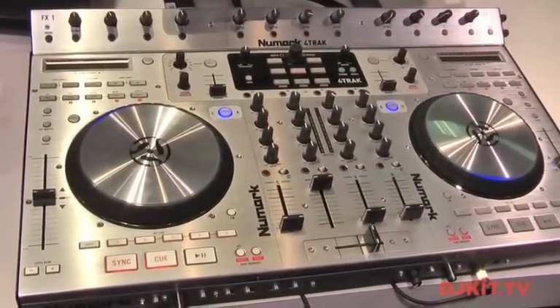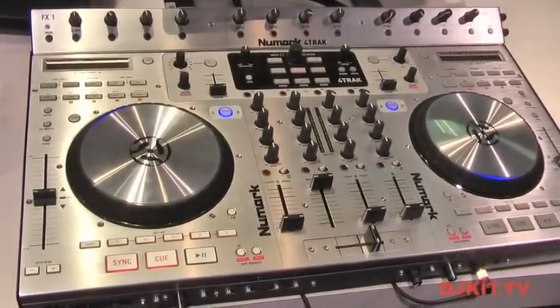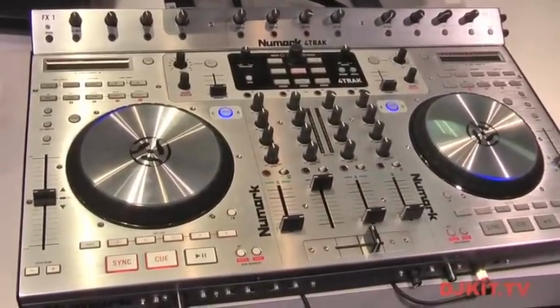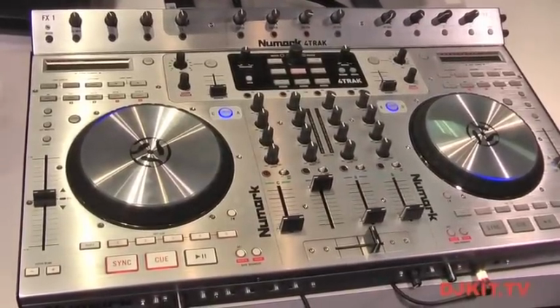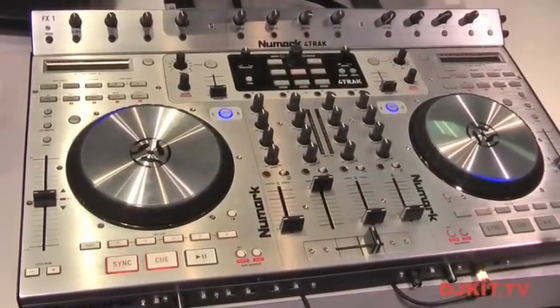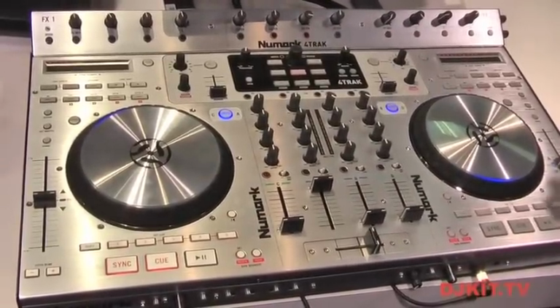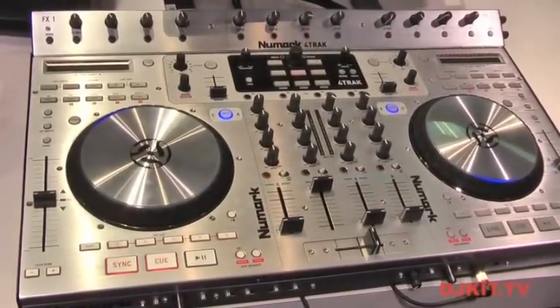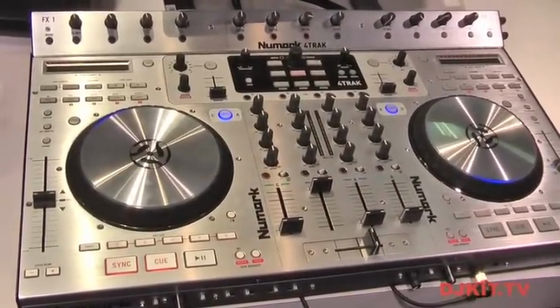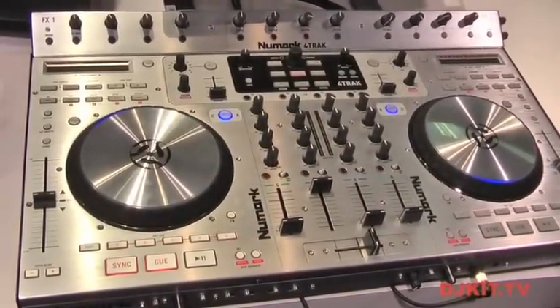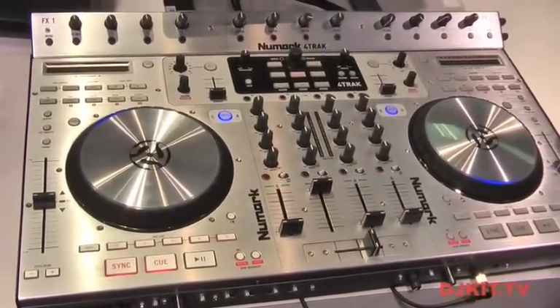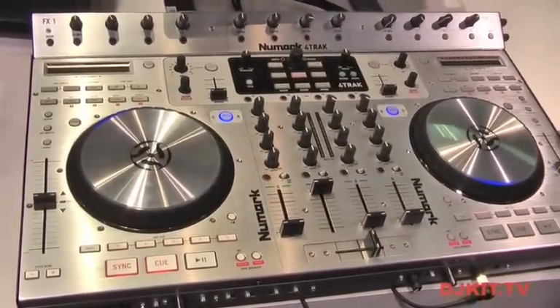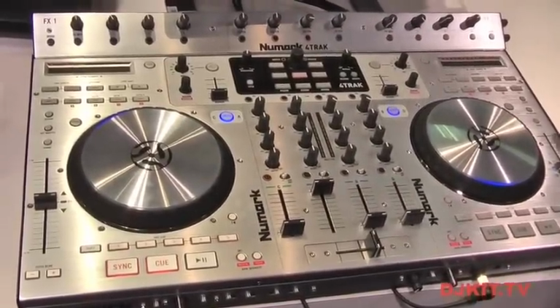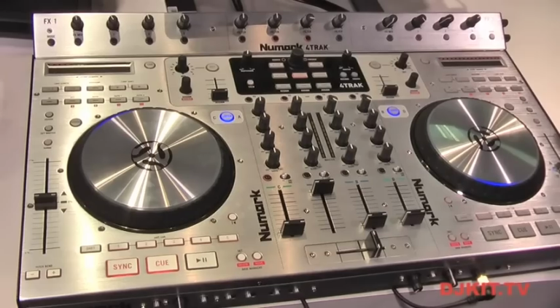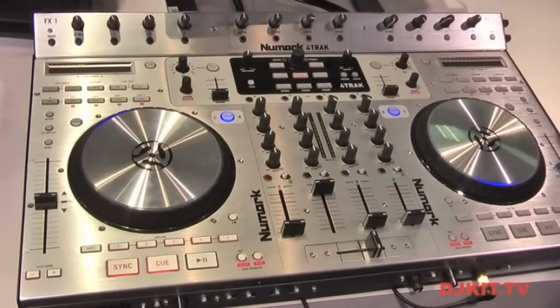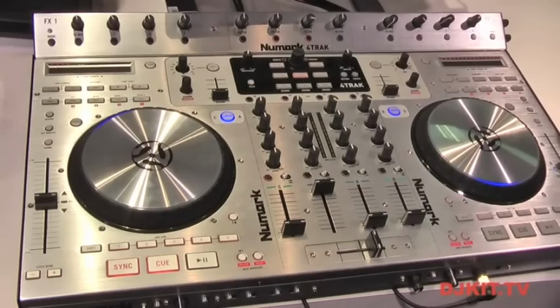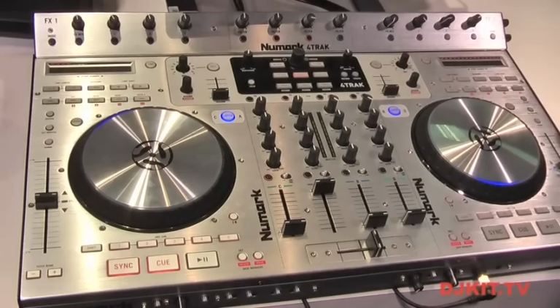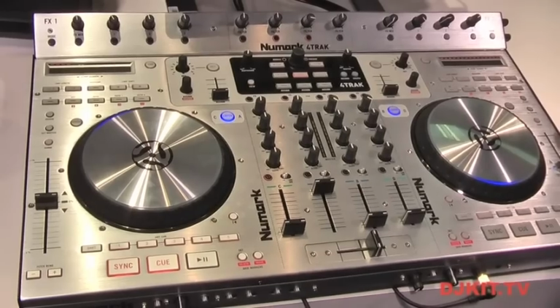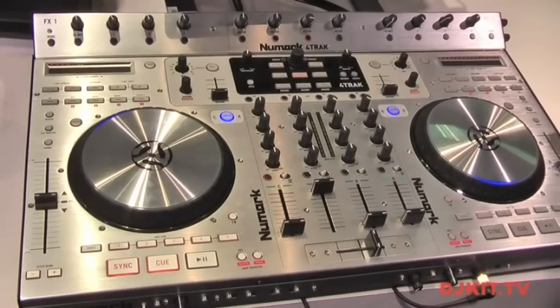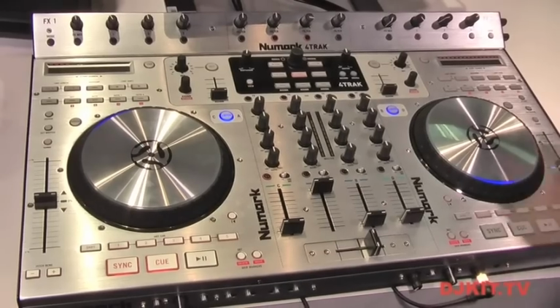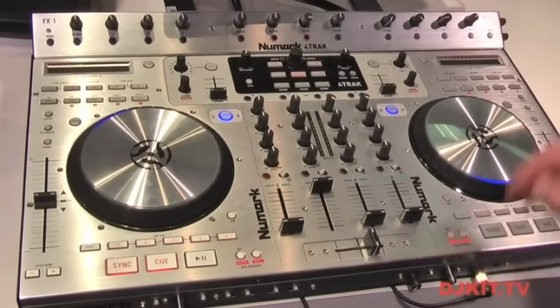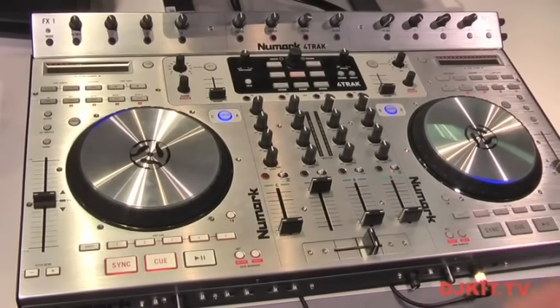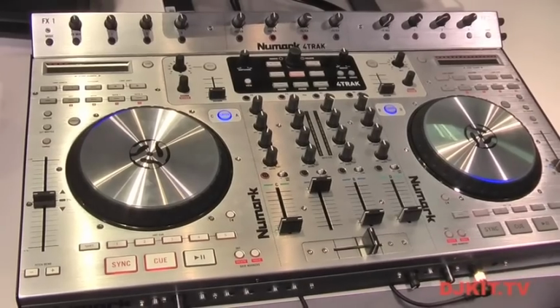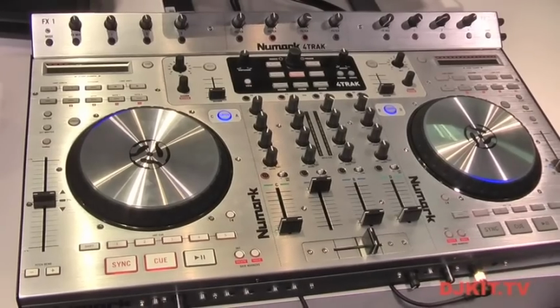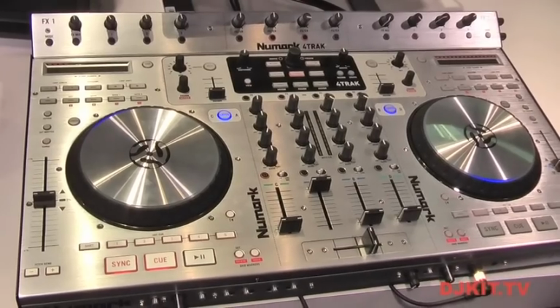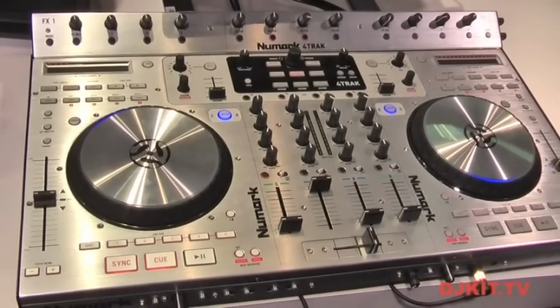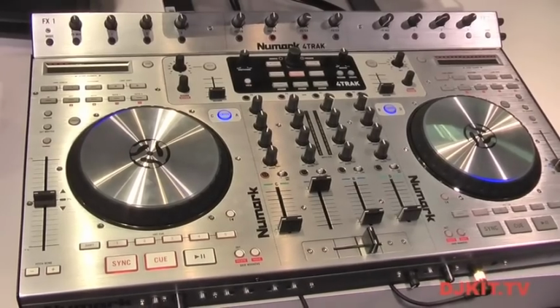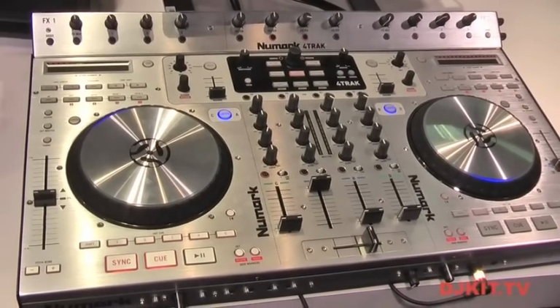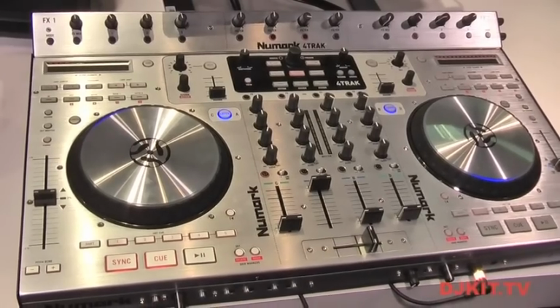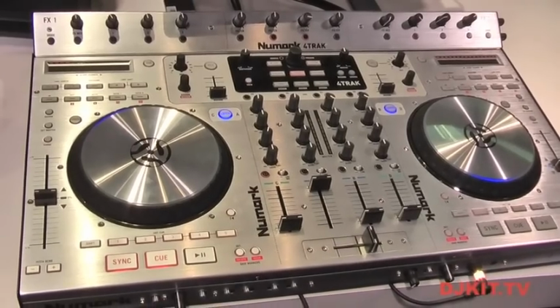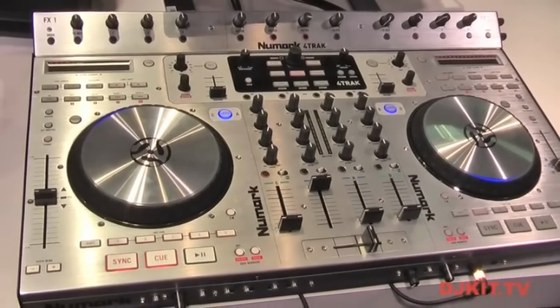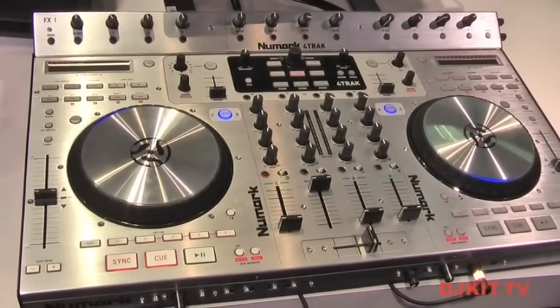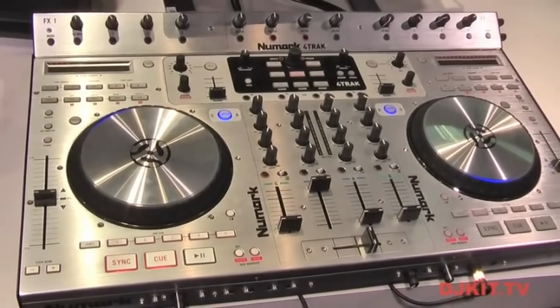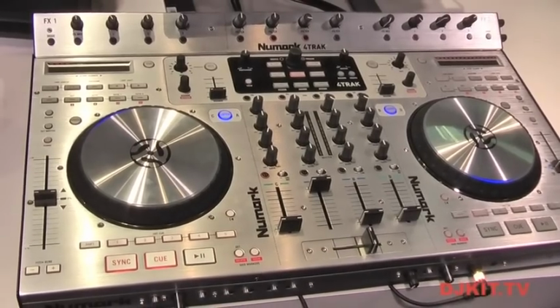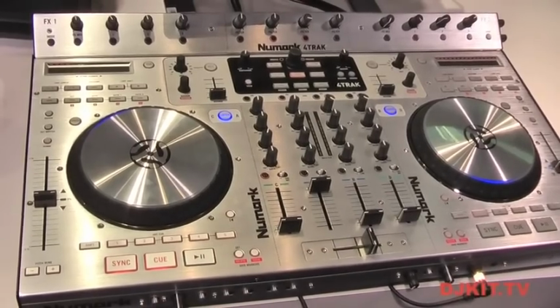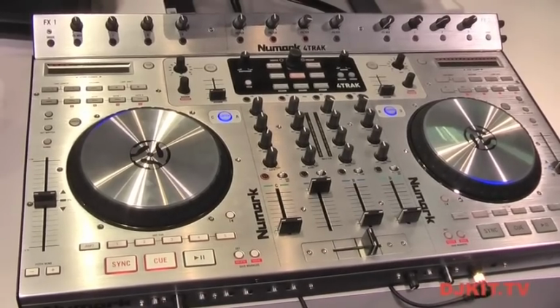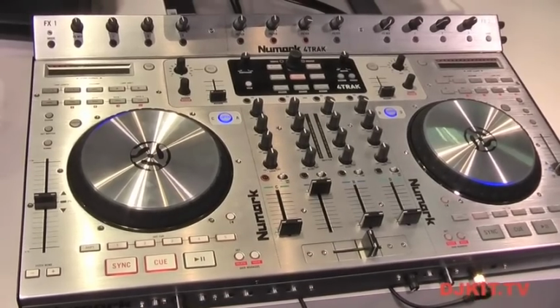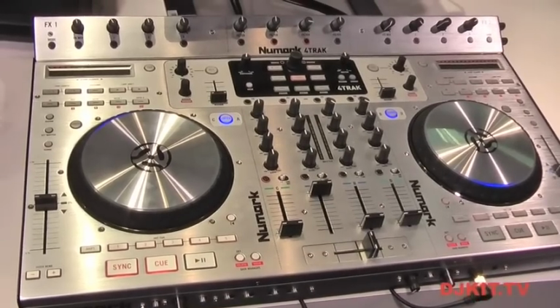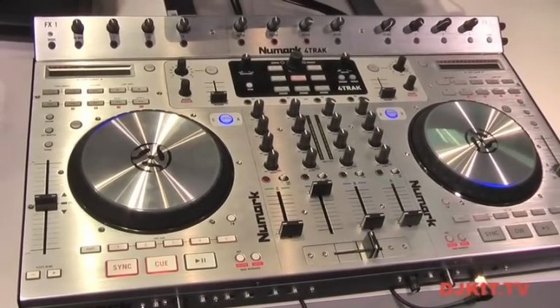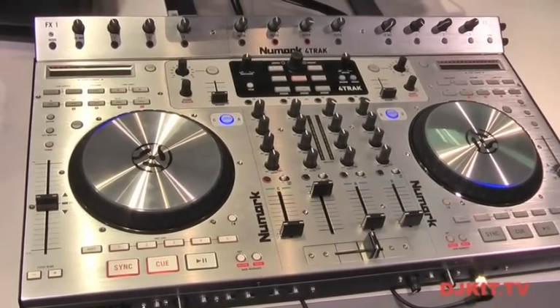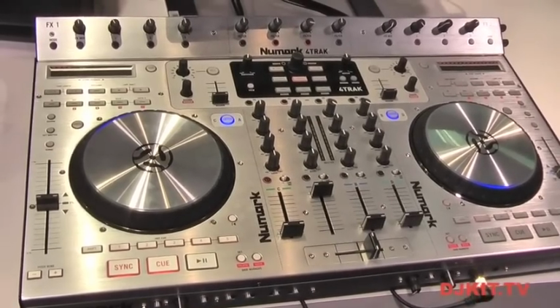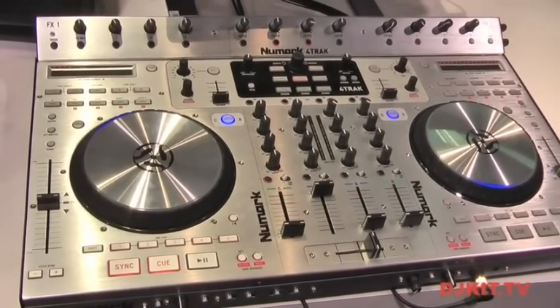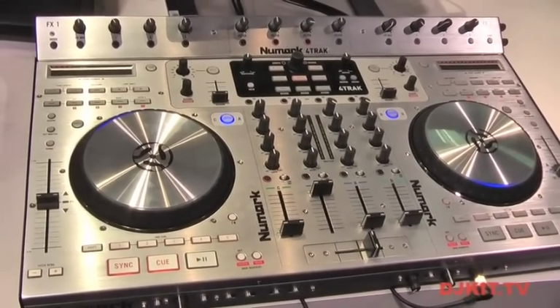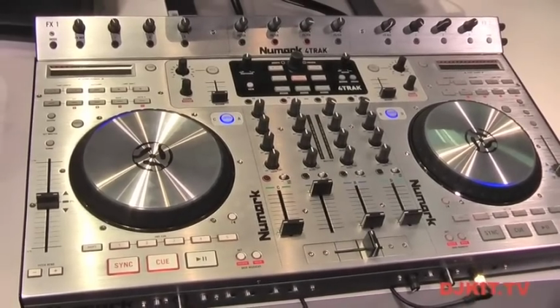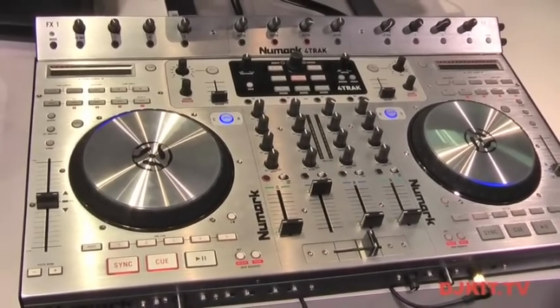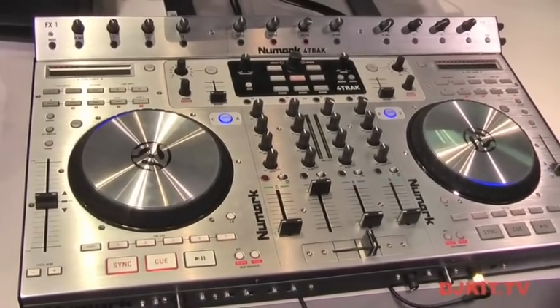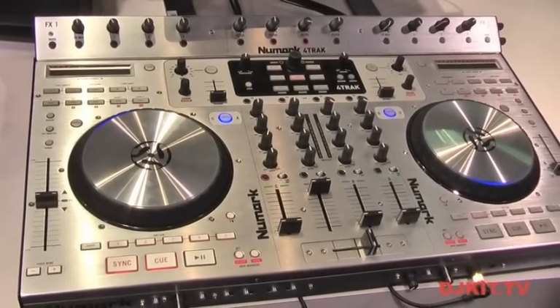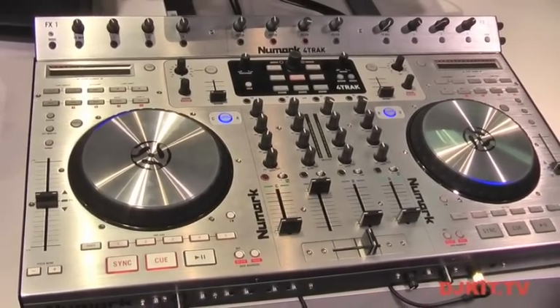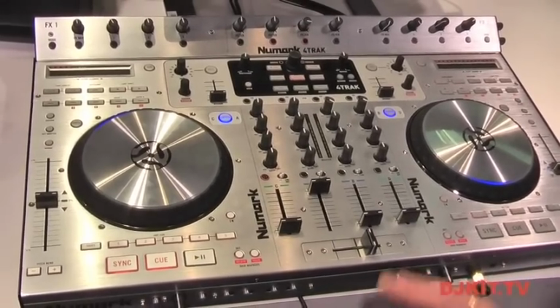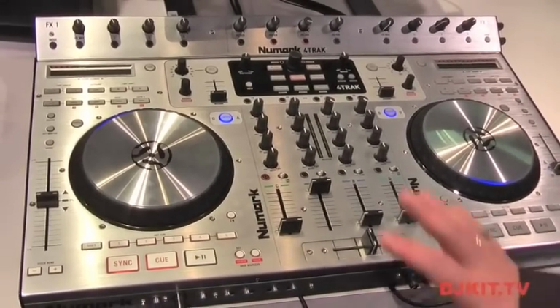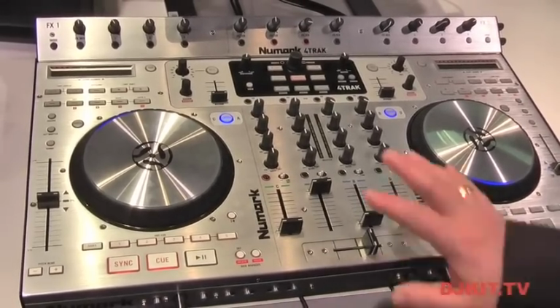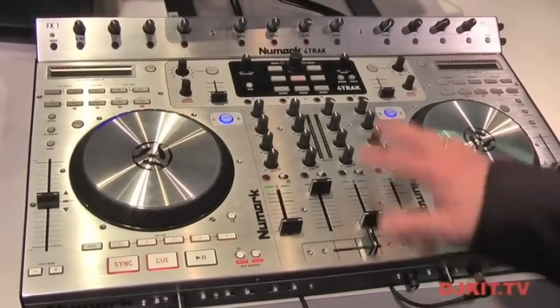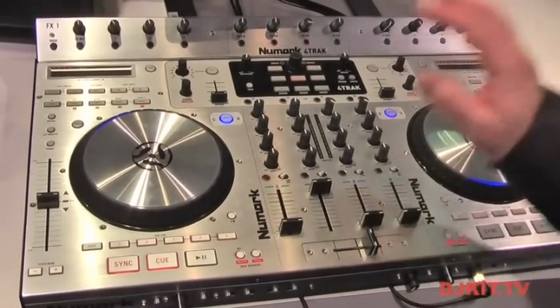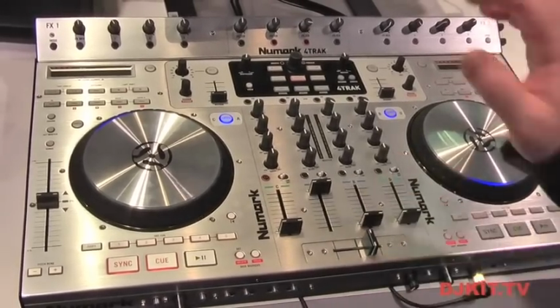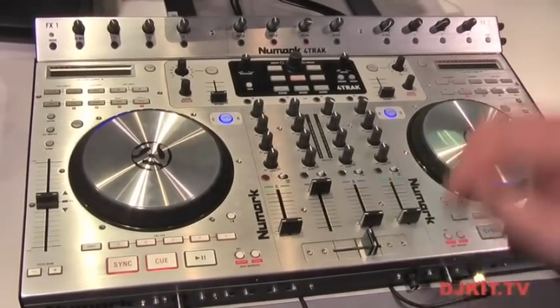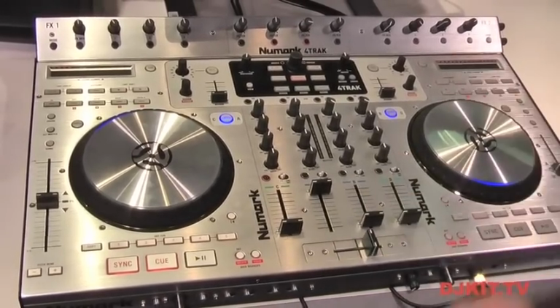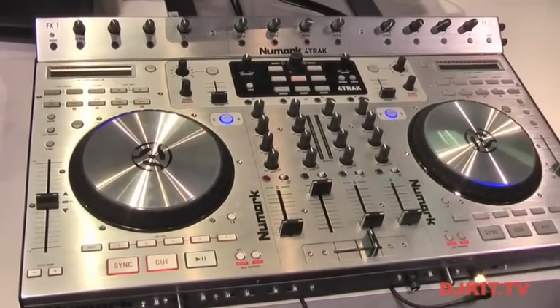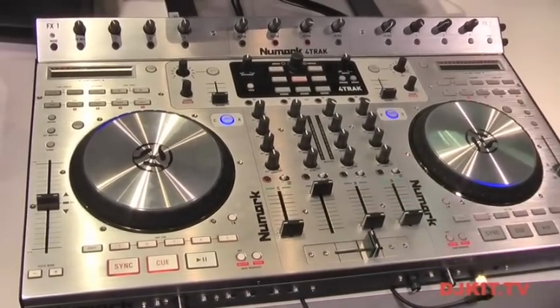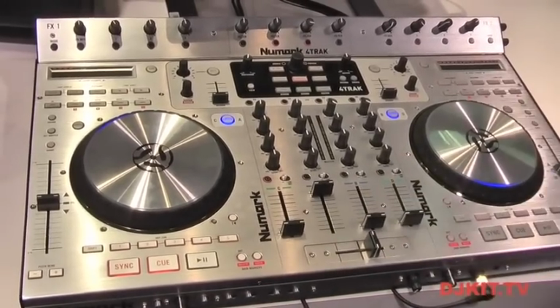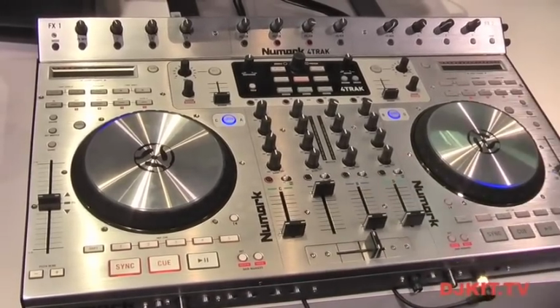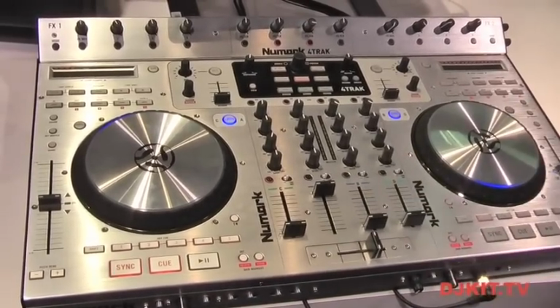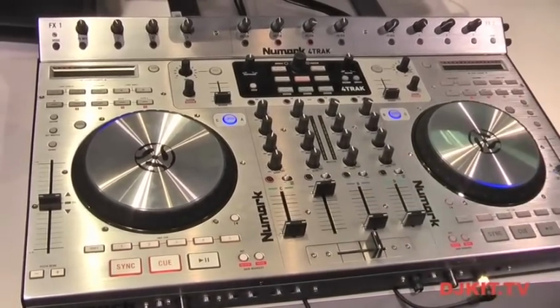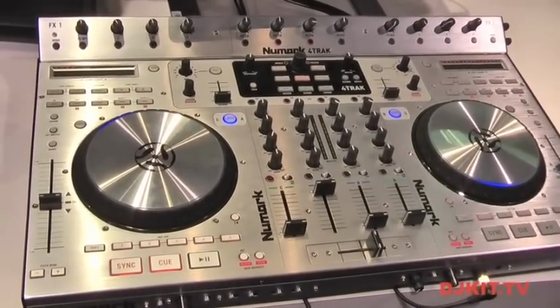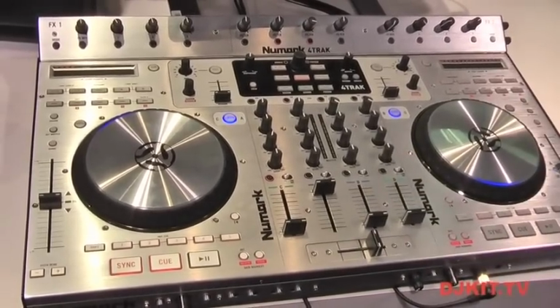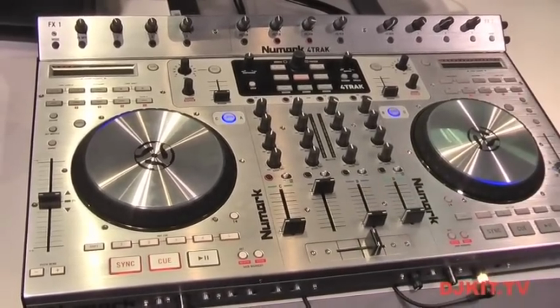So this is the Newmark 4-Track. We're very excited to be showing it off here at NAMM 2012. The response has been great and we think it's kind of sexy.